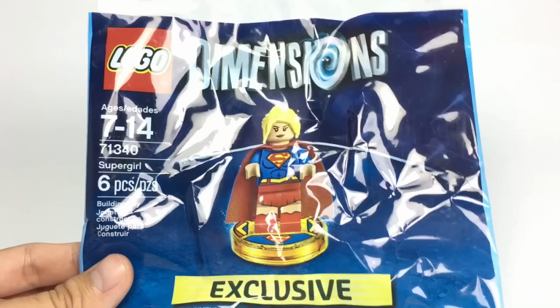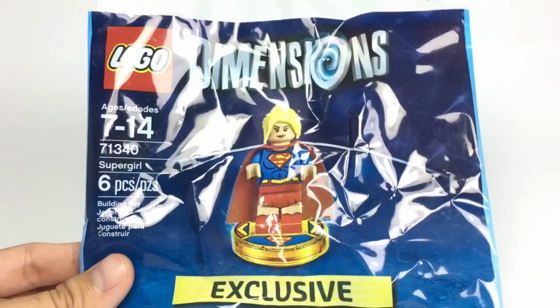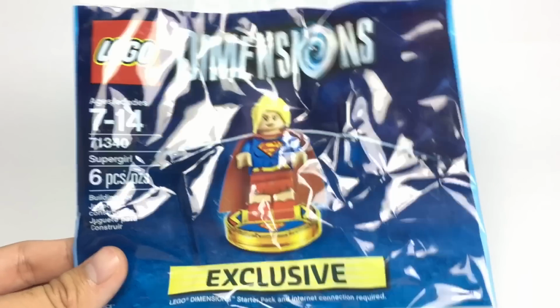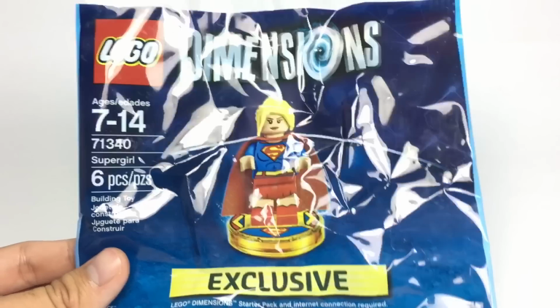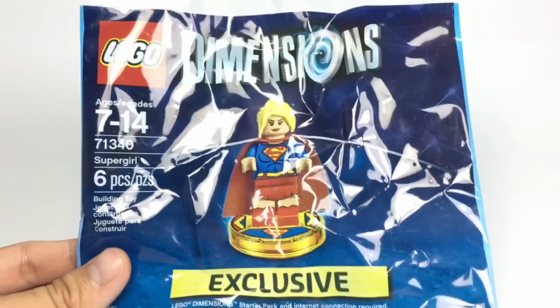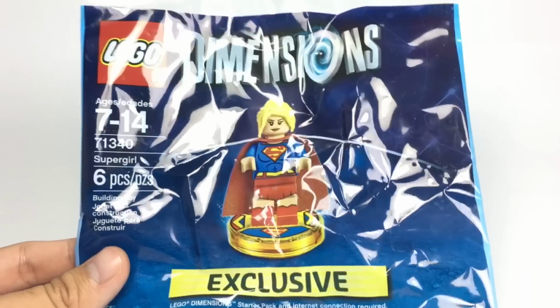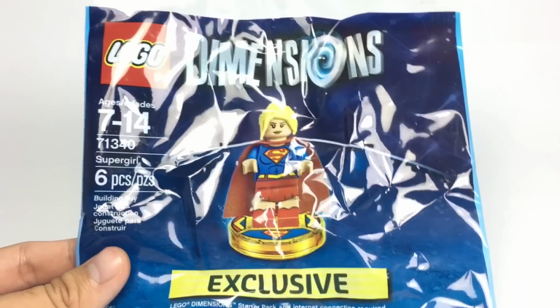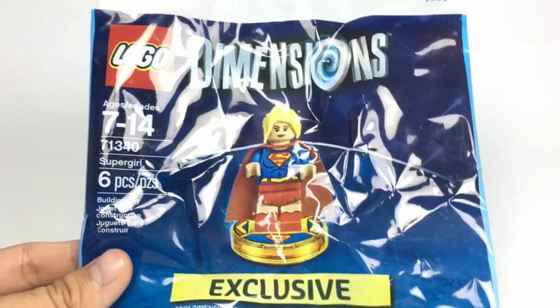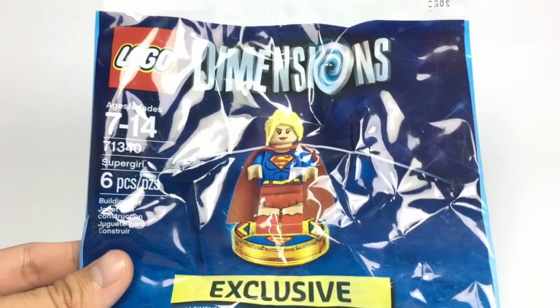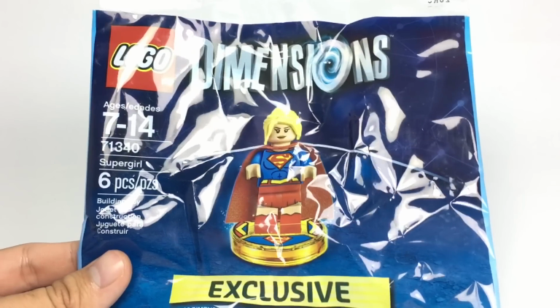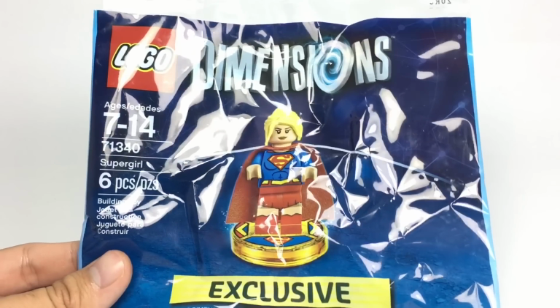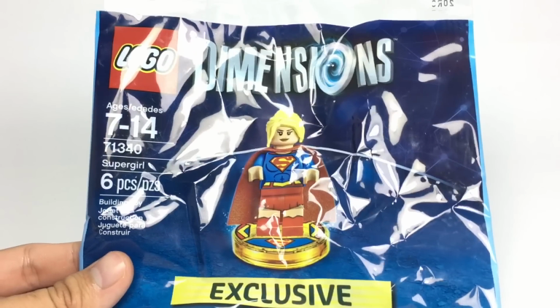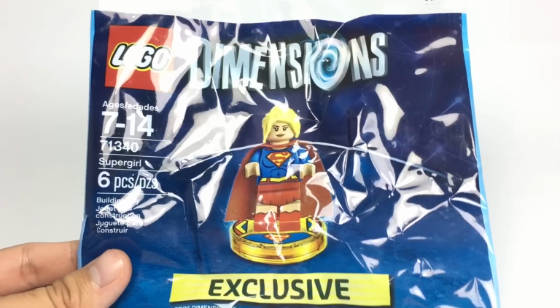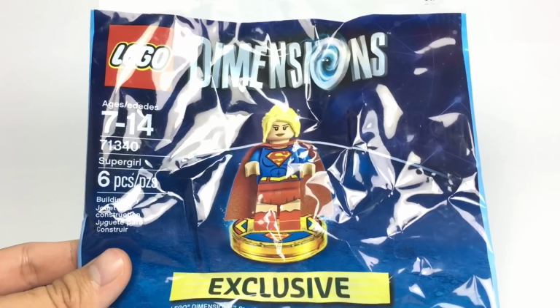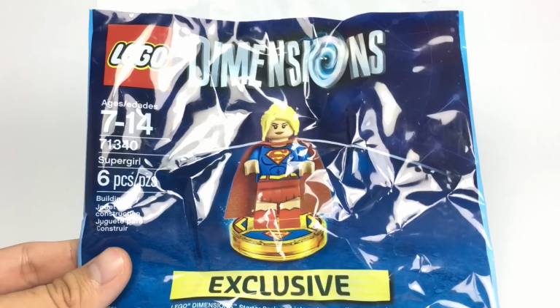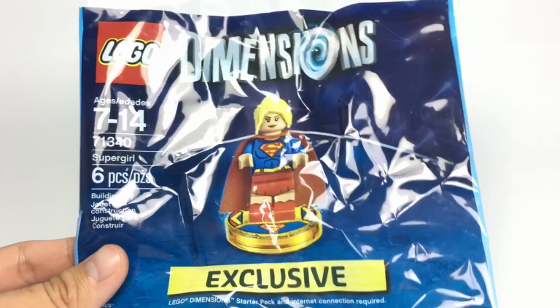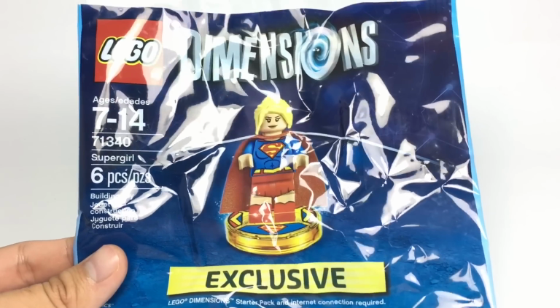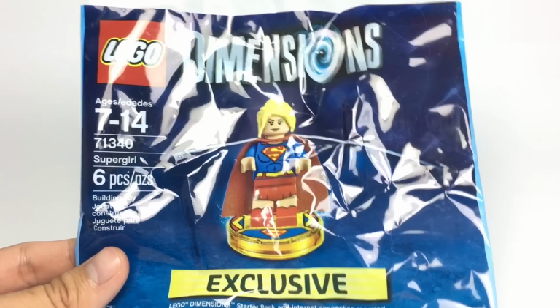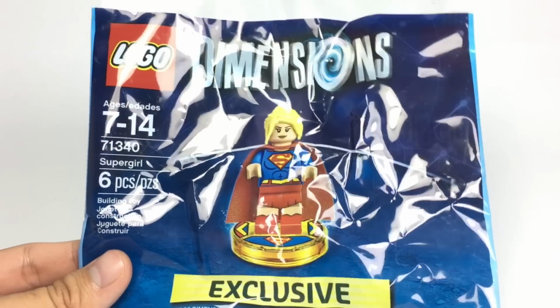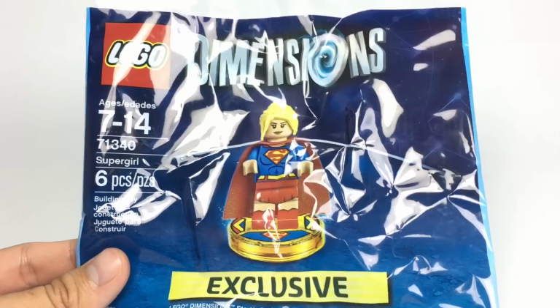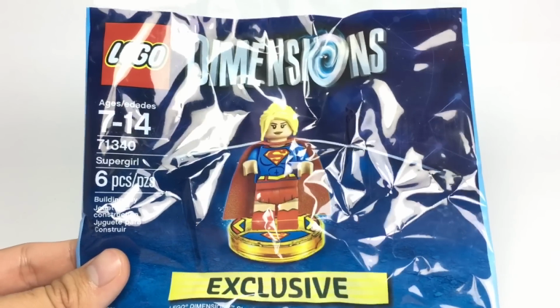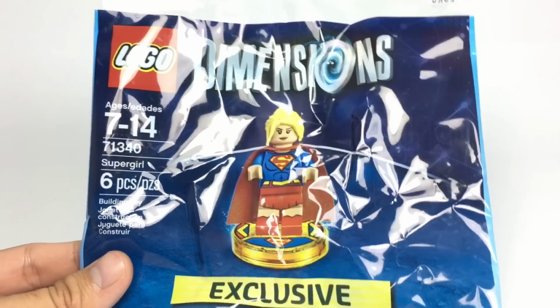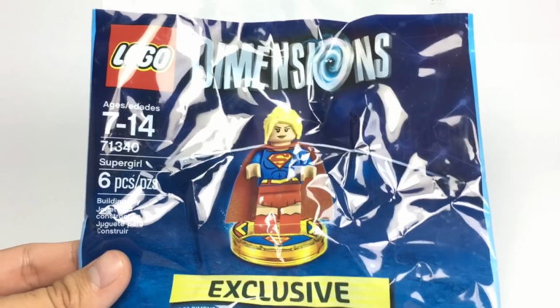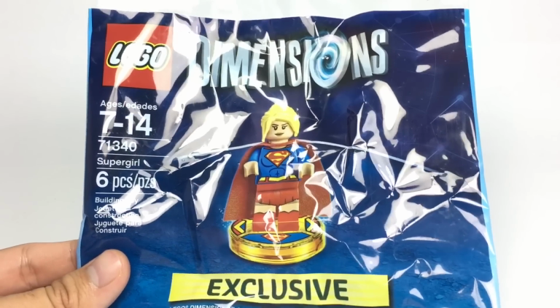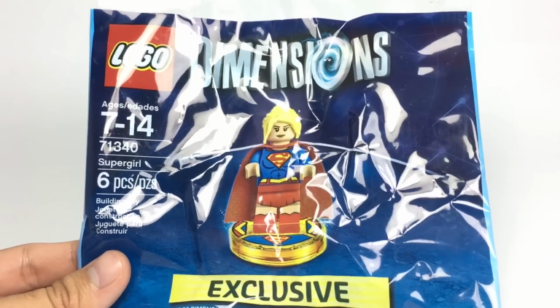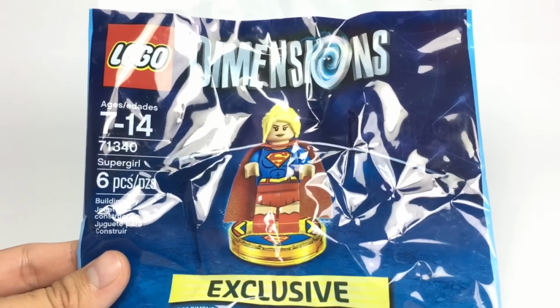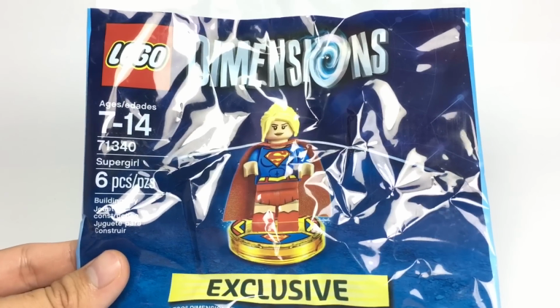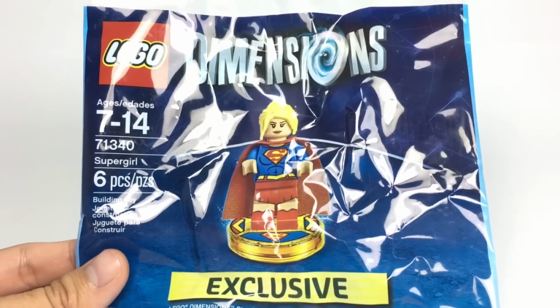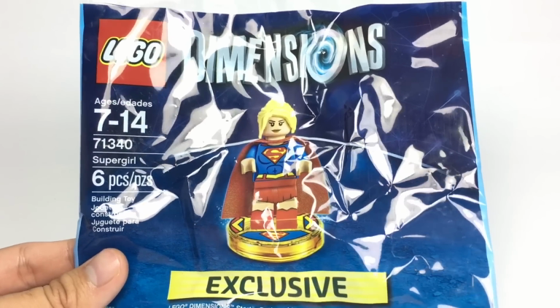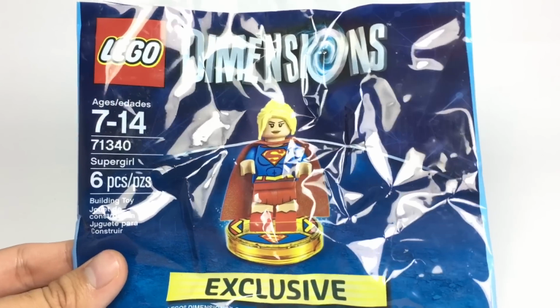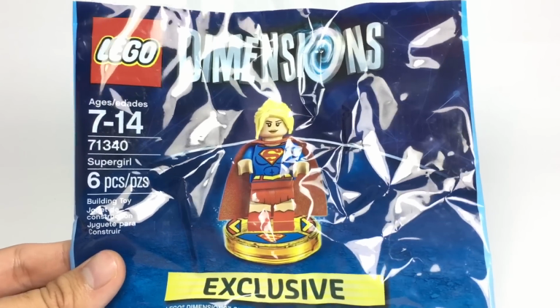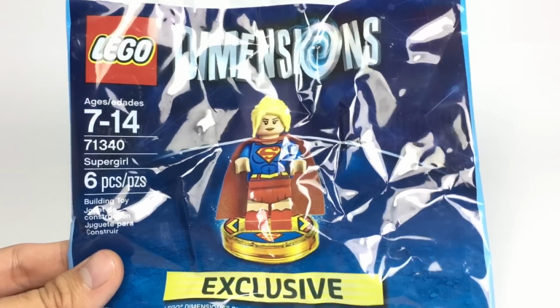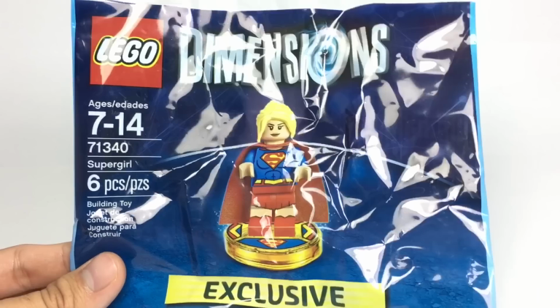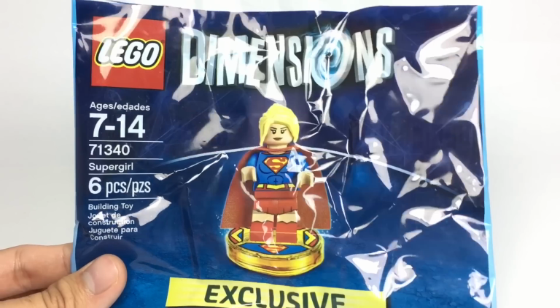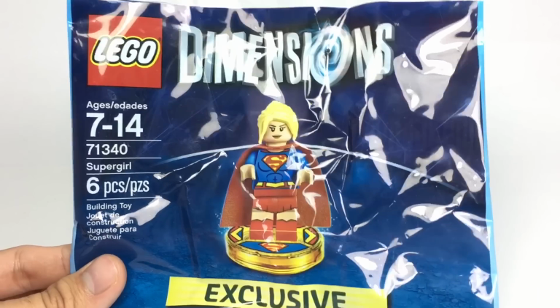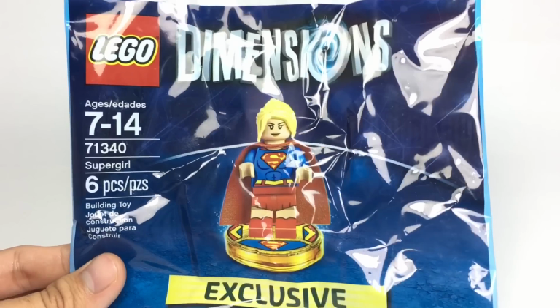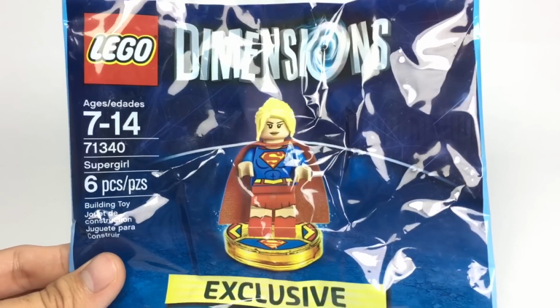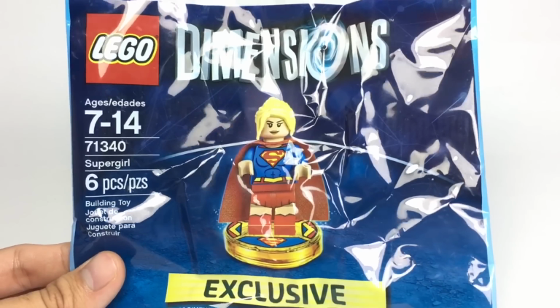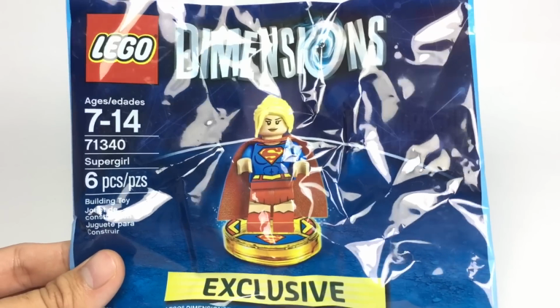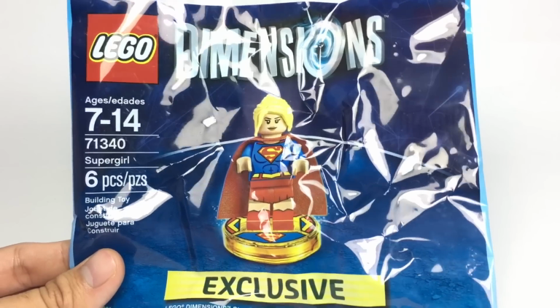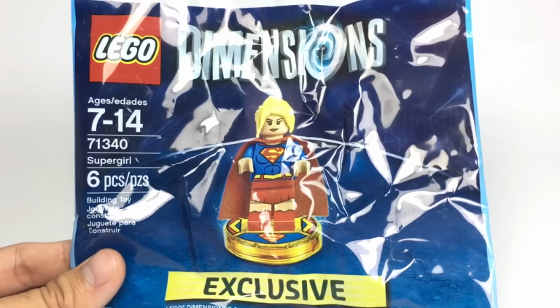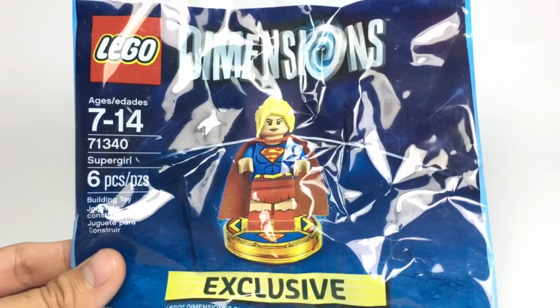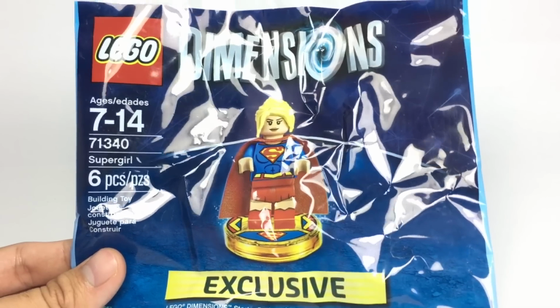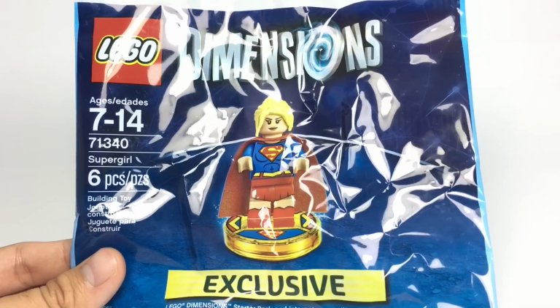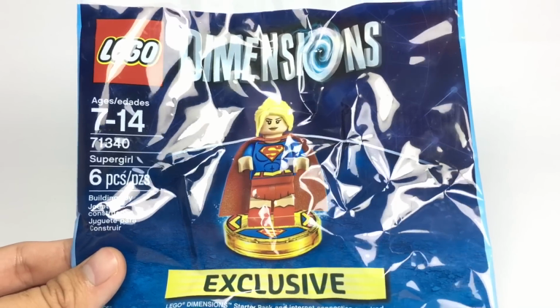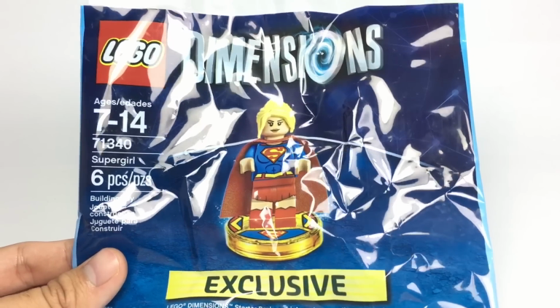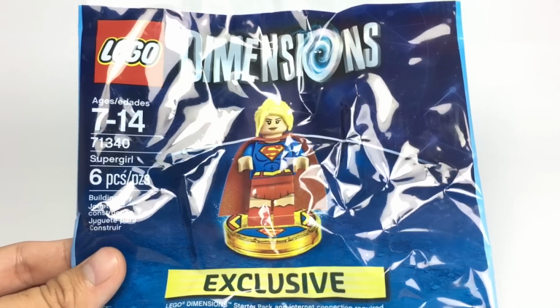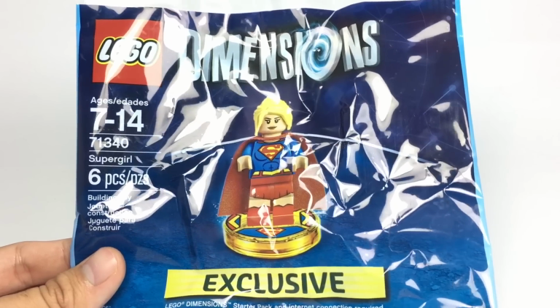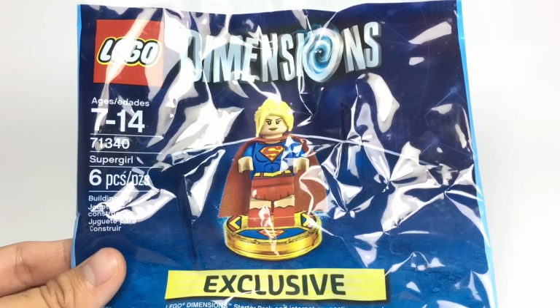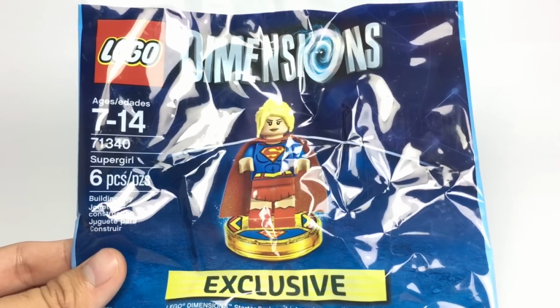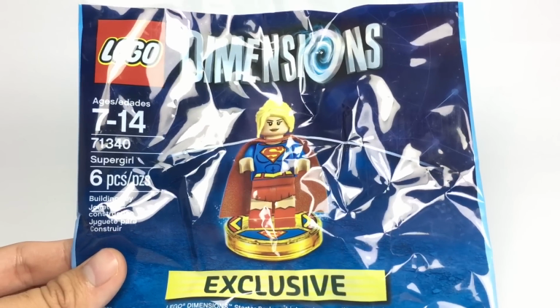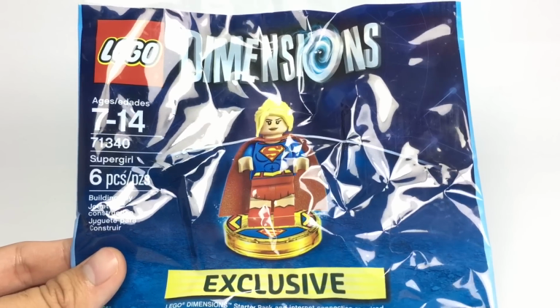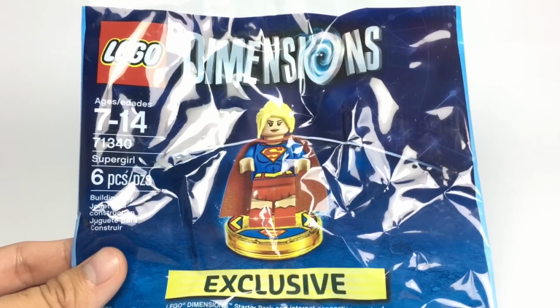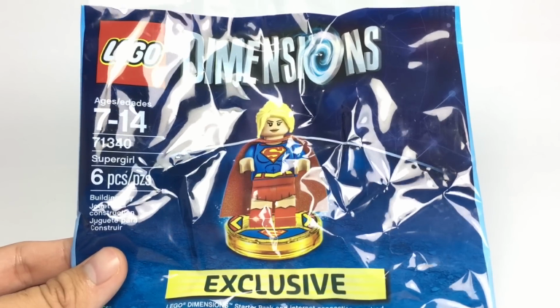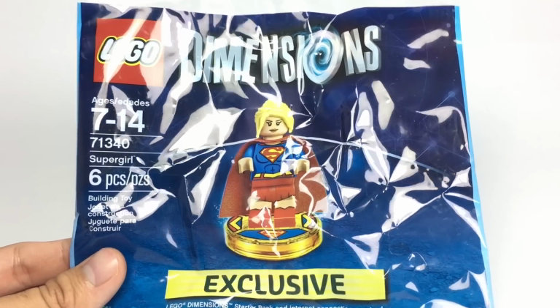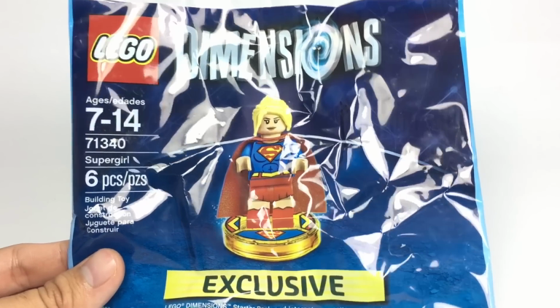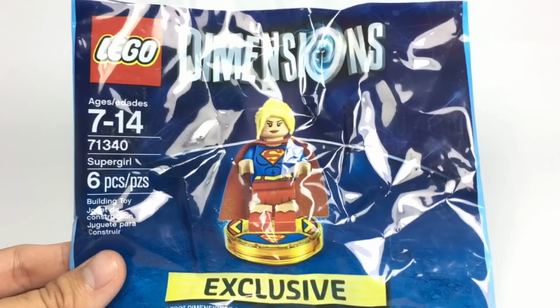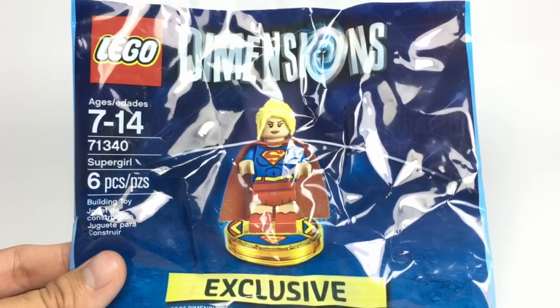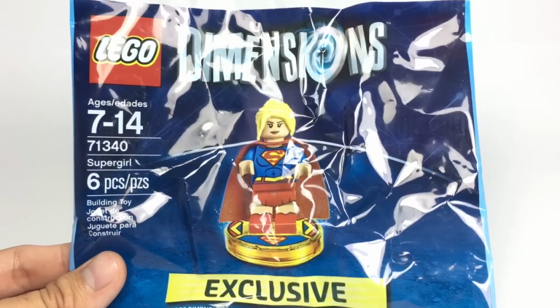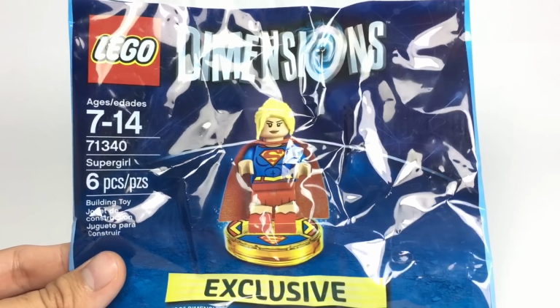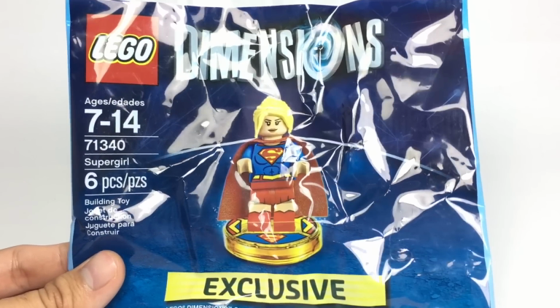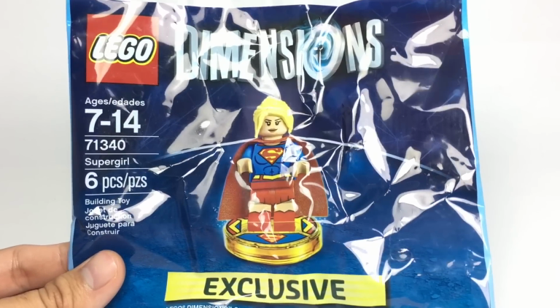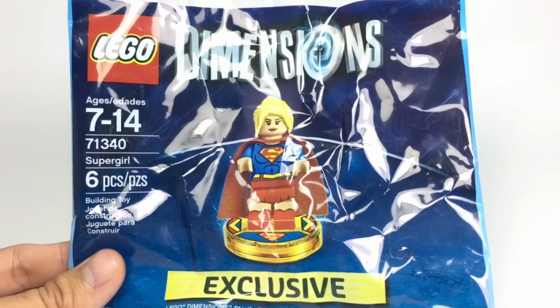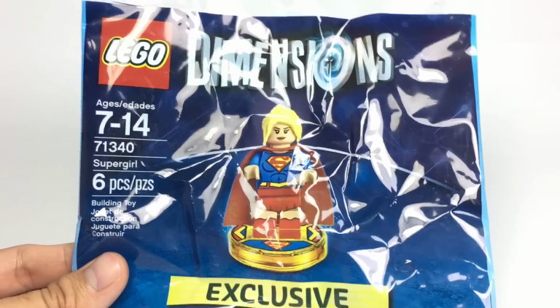Hello, Just2Good here, and today we're taking a look at the promotional polybag which only appears in the LEGO Dimensions PlayStation 4 Starter Pack, which is Supergirl.